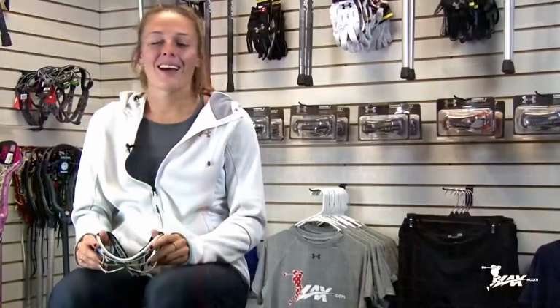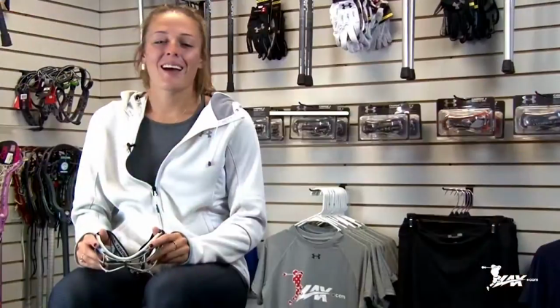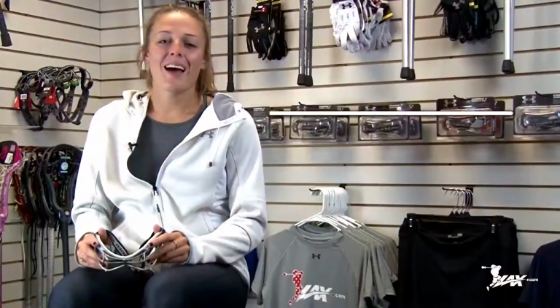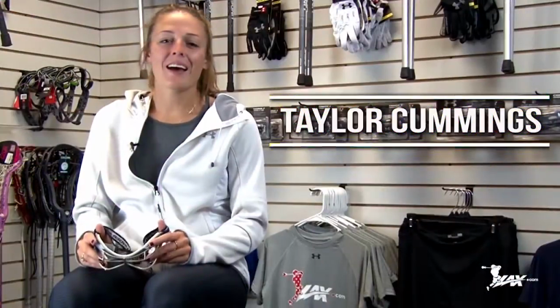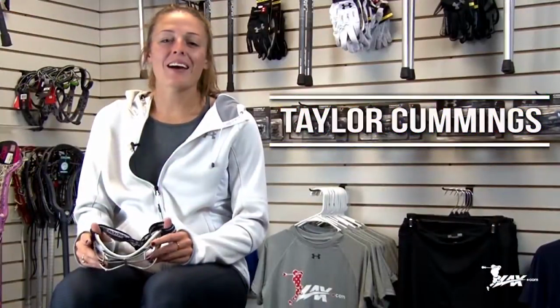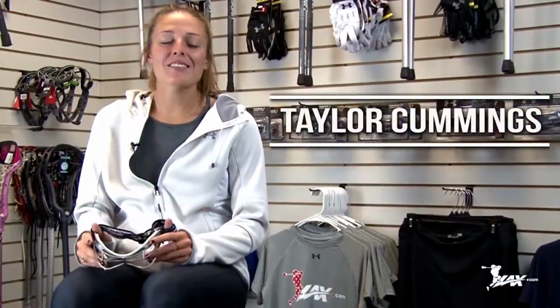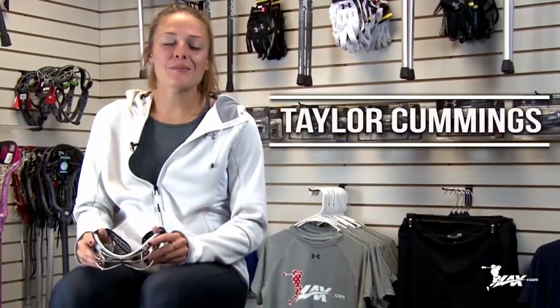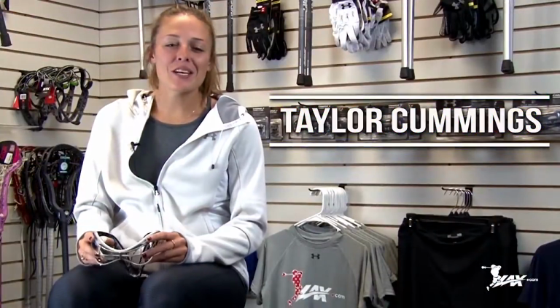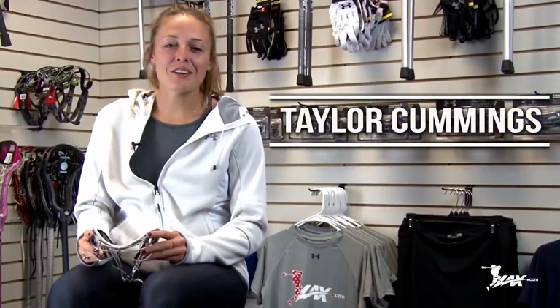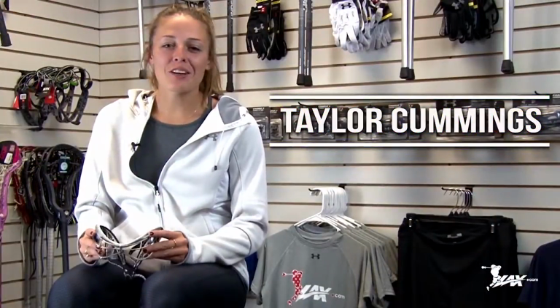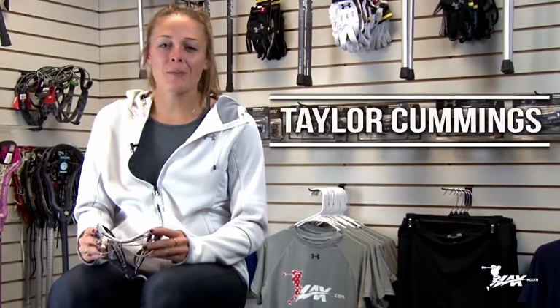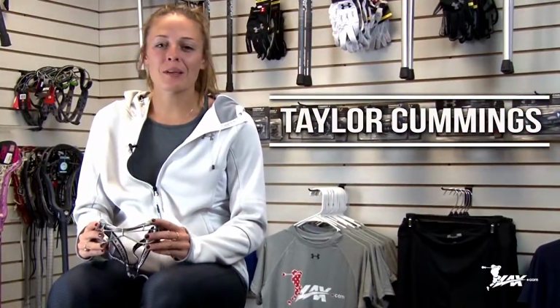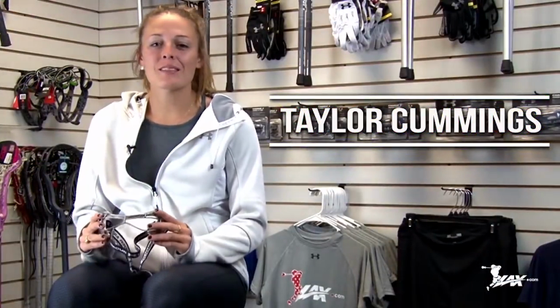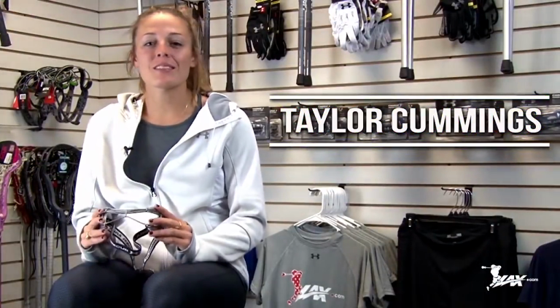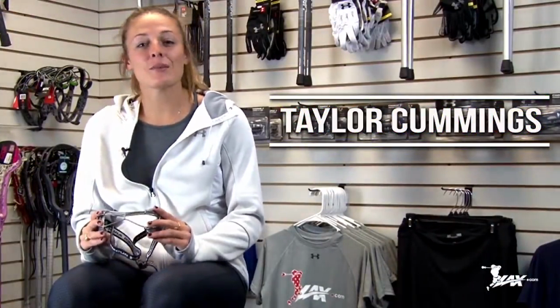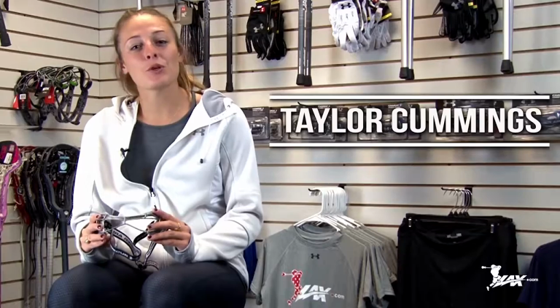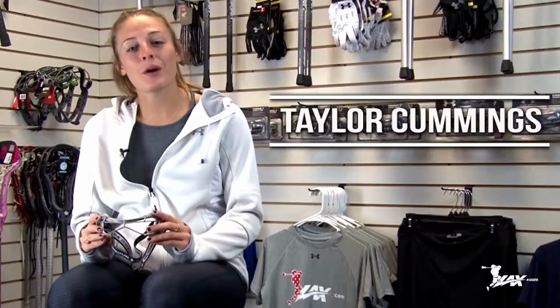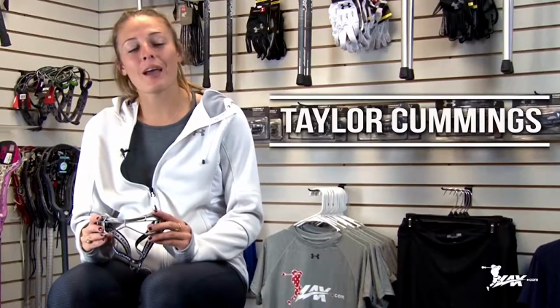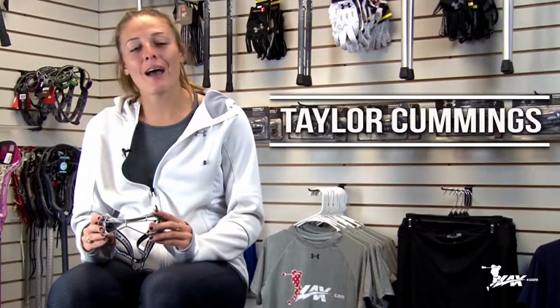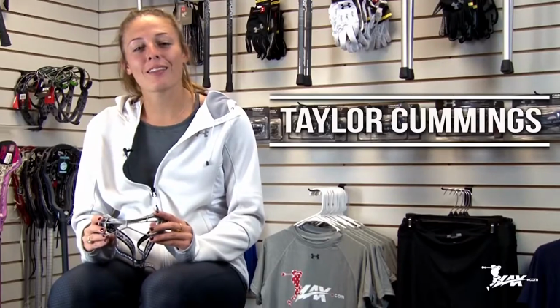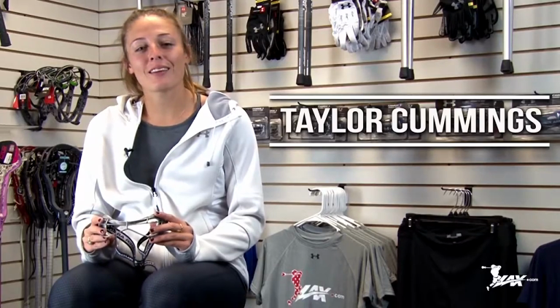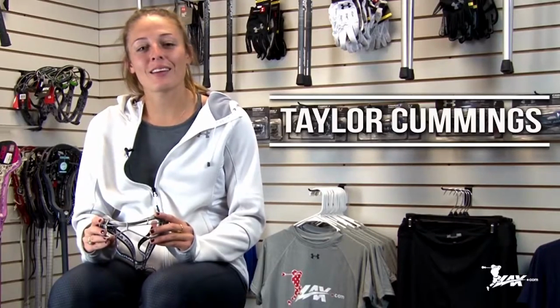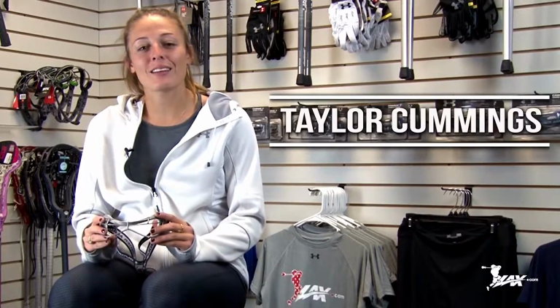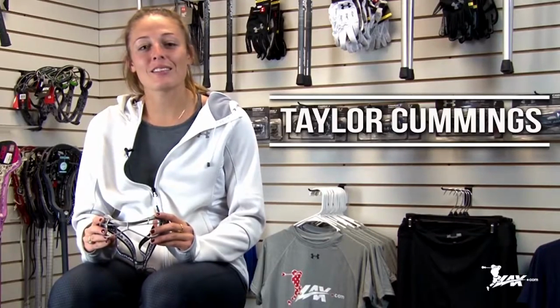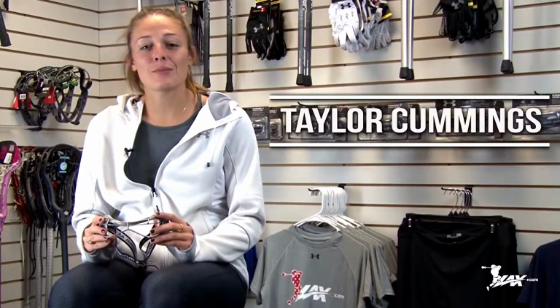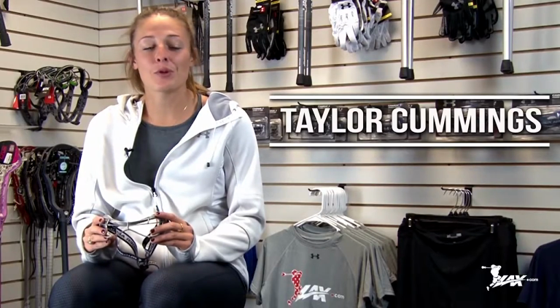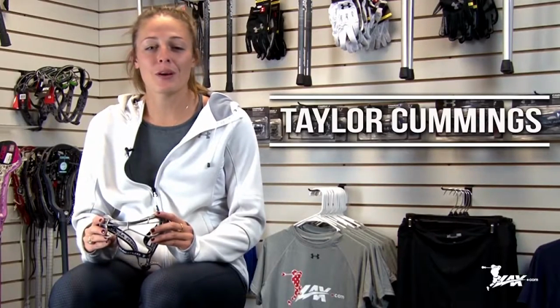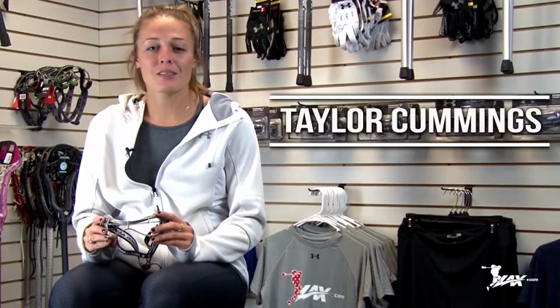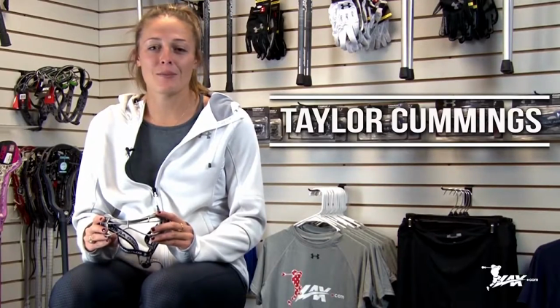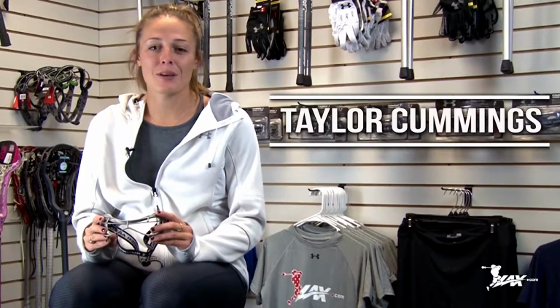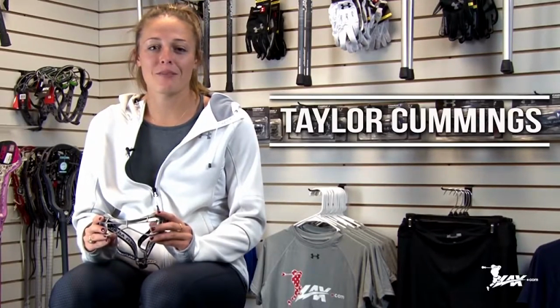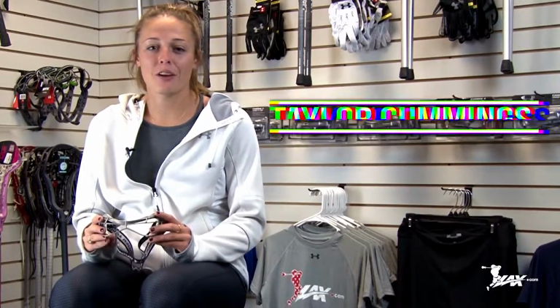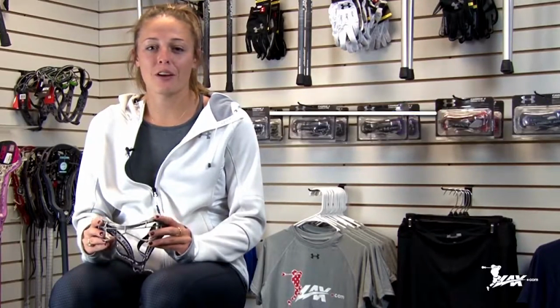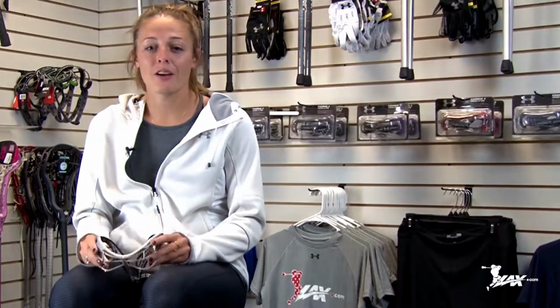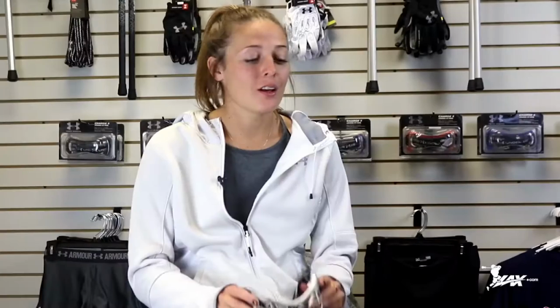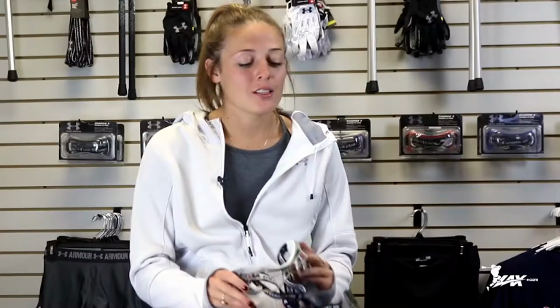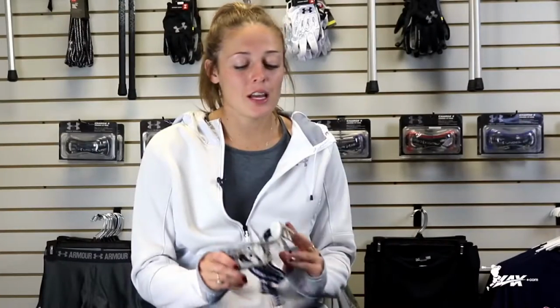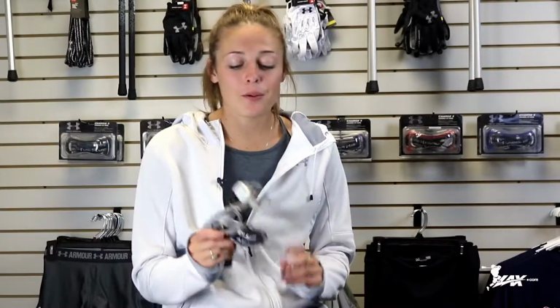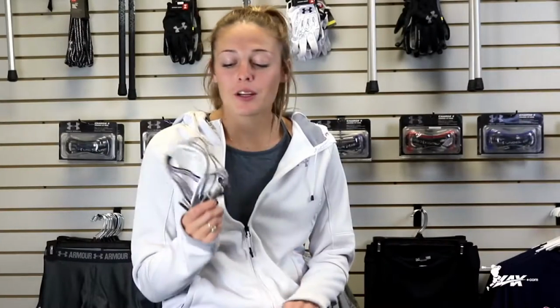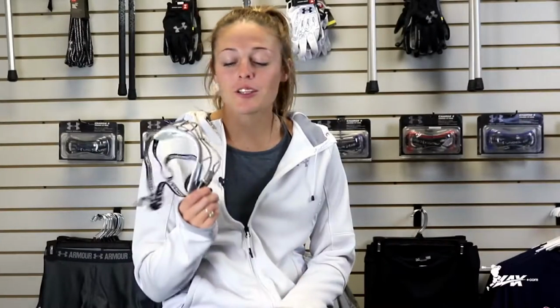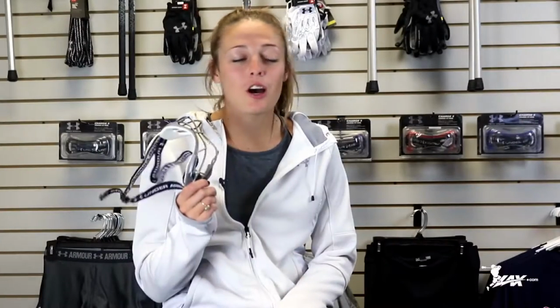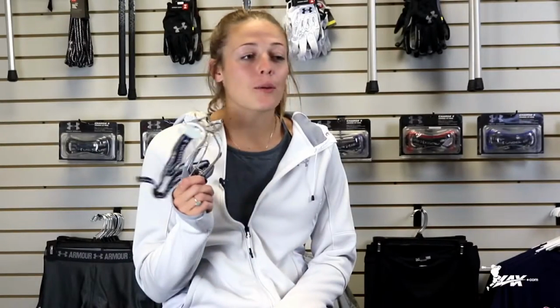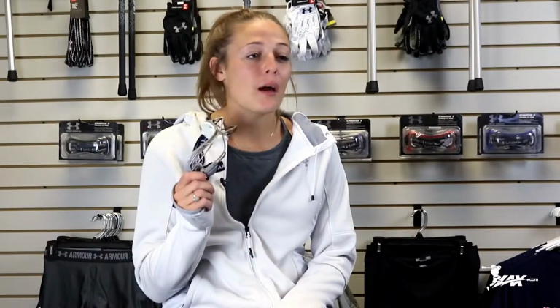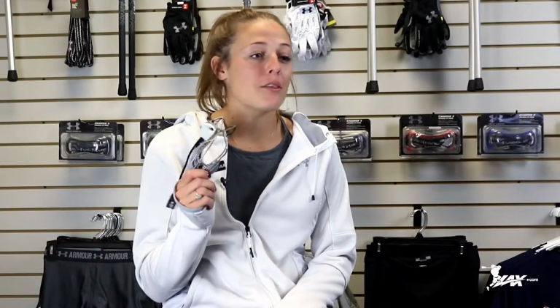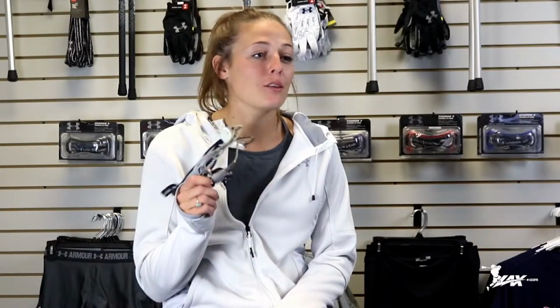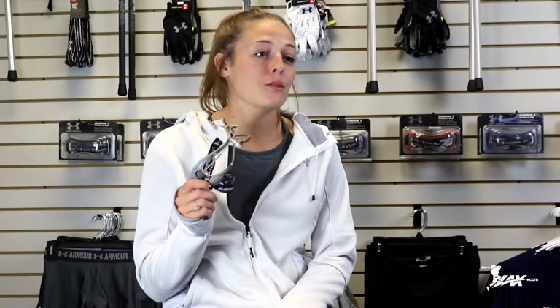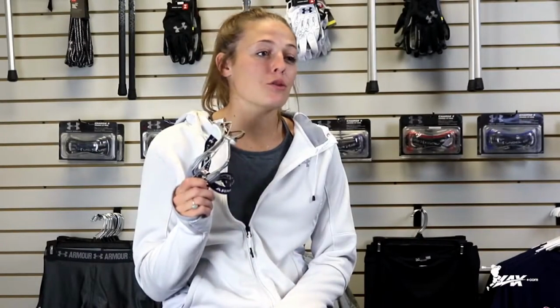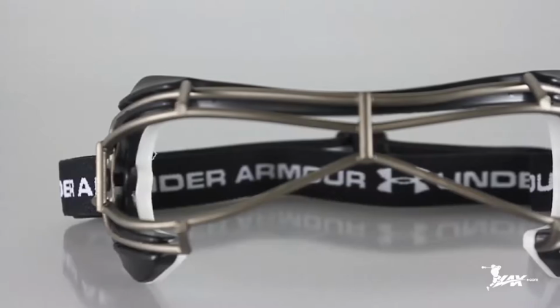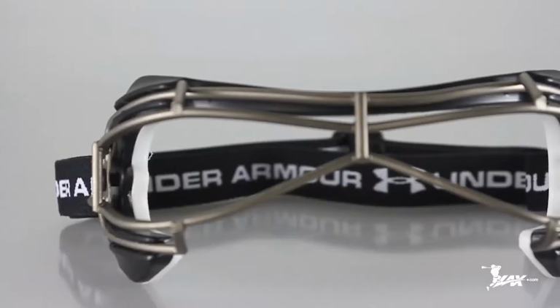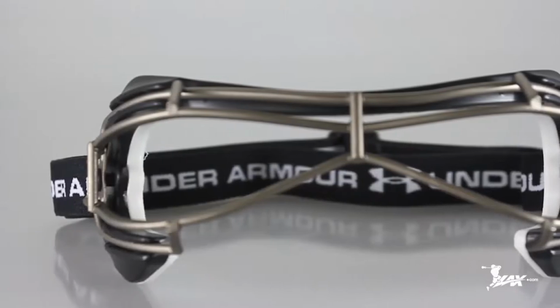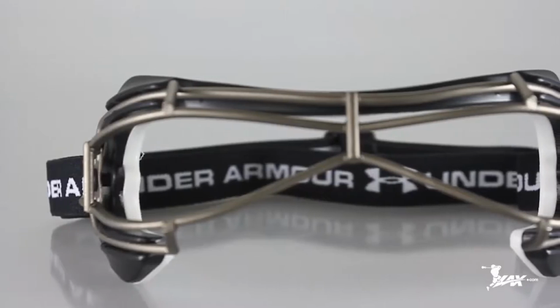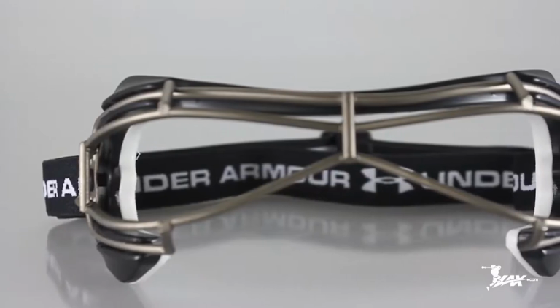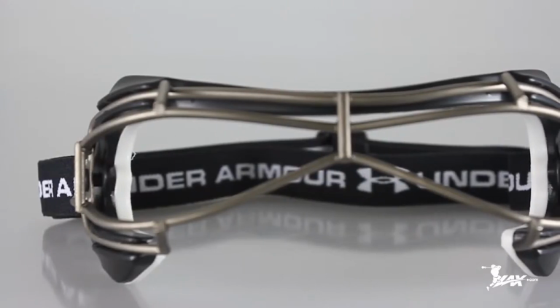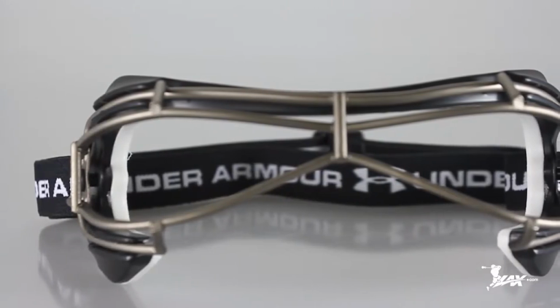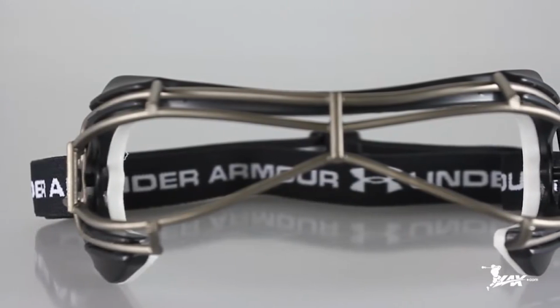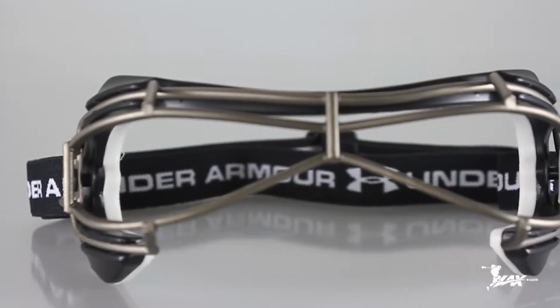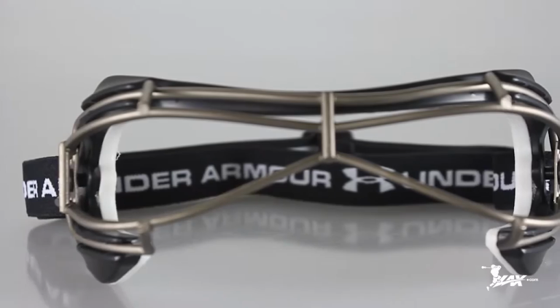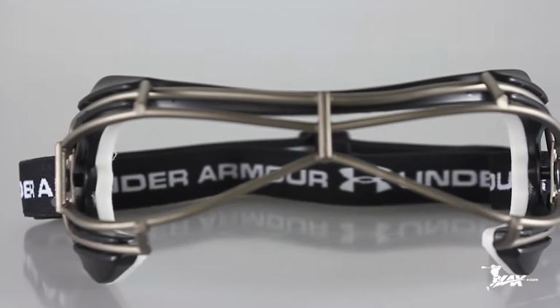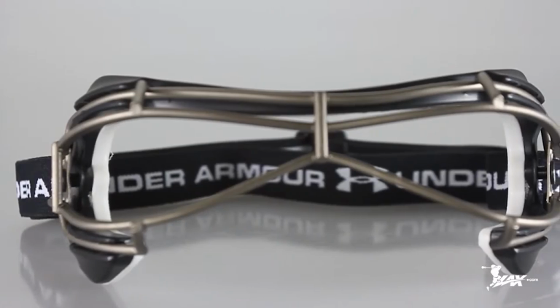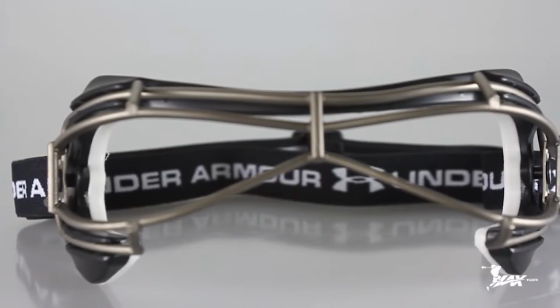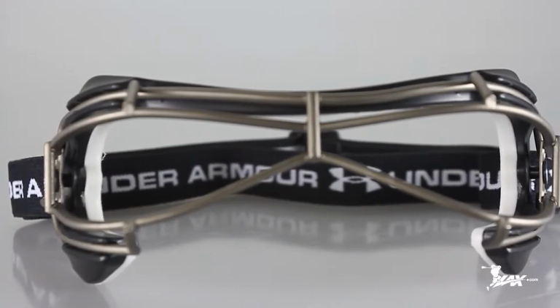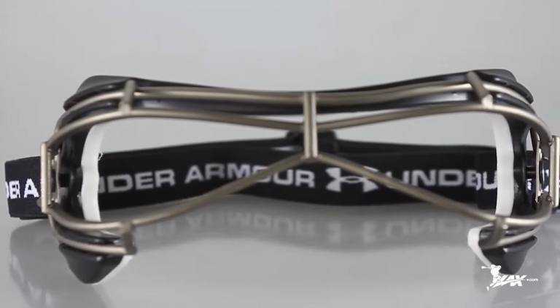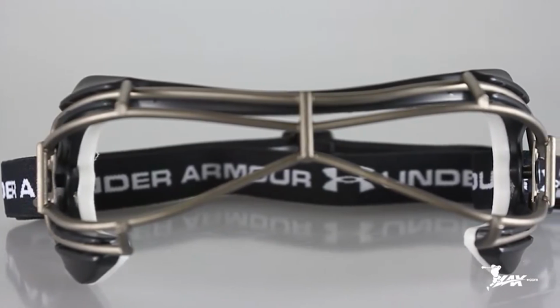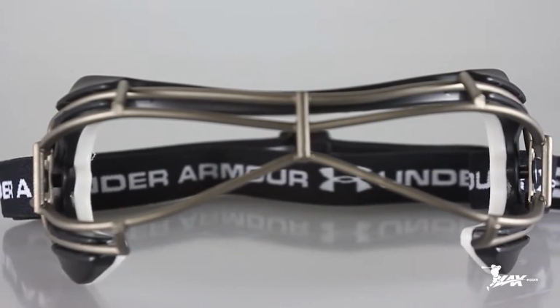Hi guys, I'm Taylor Cummings, Team UA athlete and Team USA midfielder. Today we're going to talk about the new Charge 2 TI goggles from Under Armour.